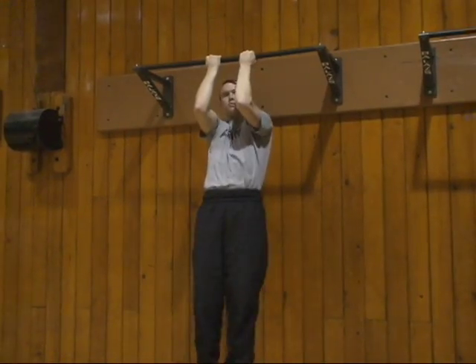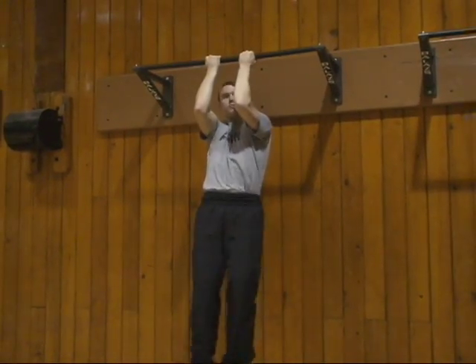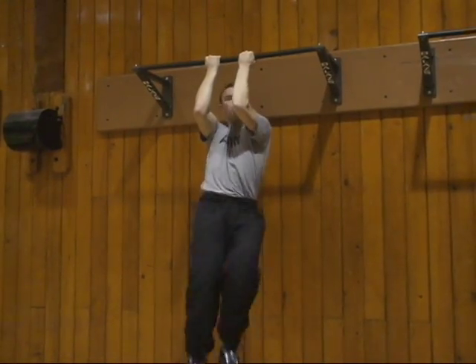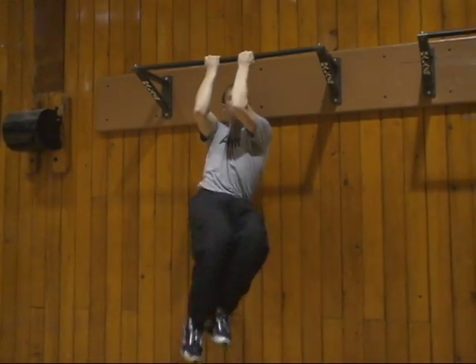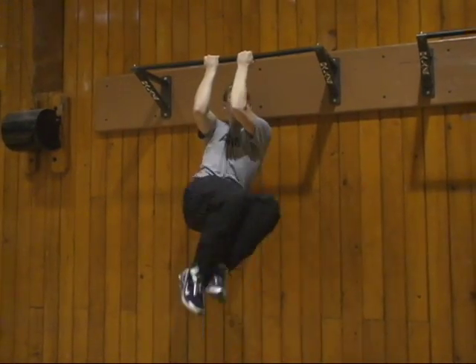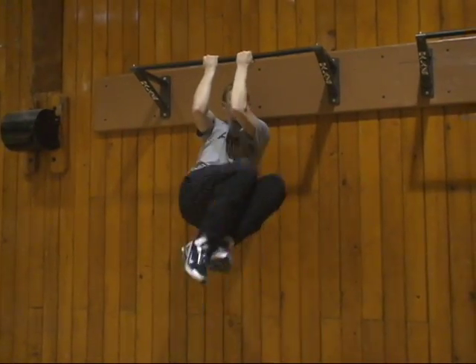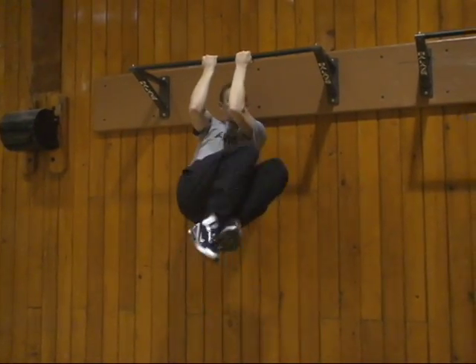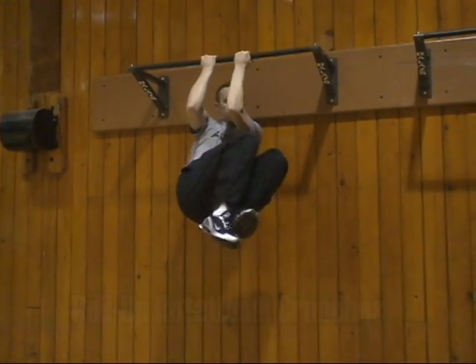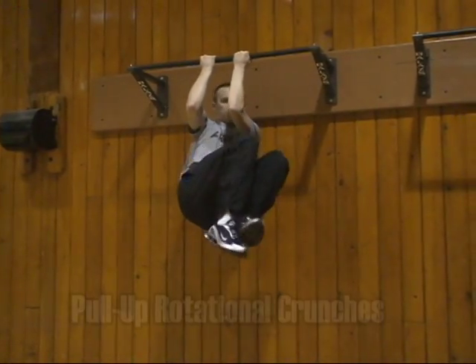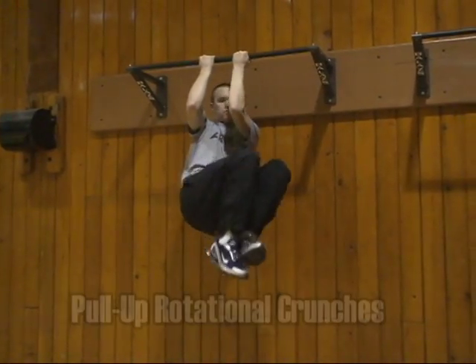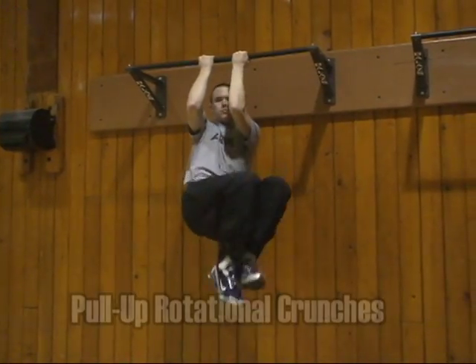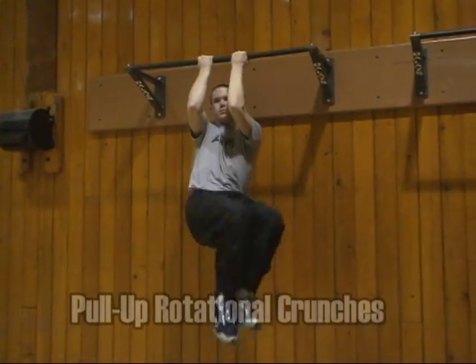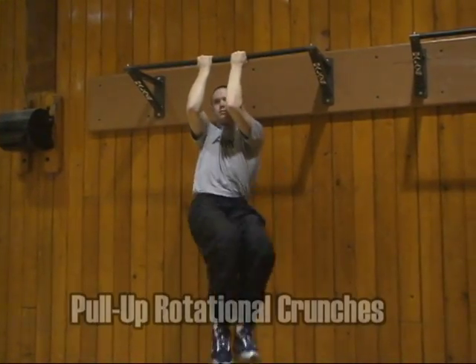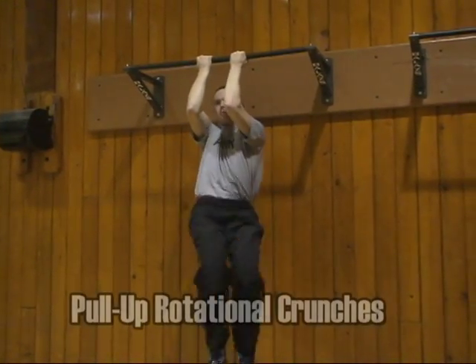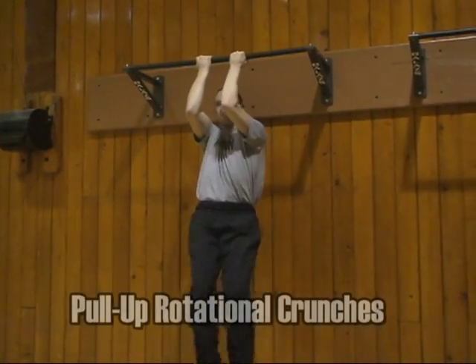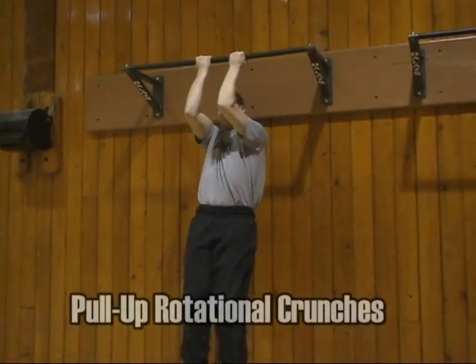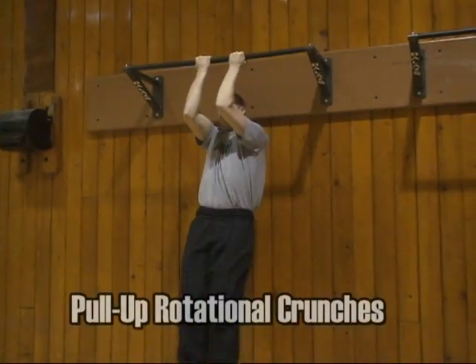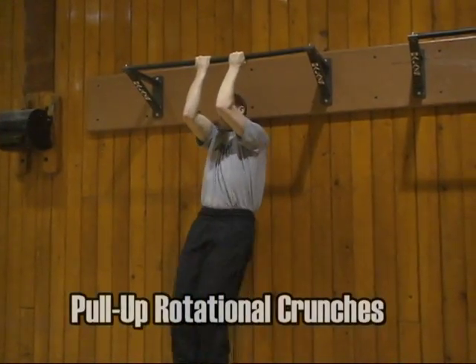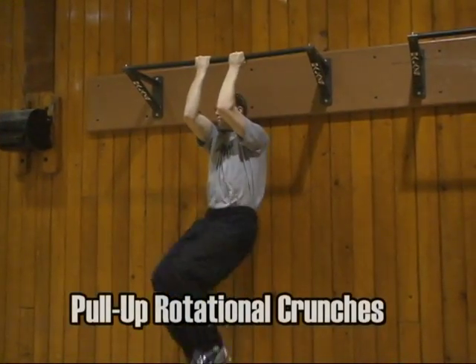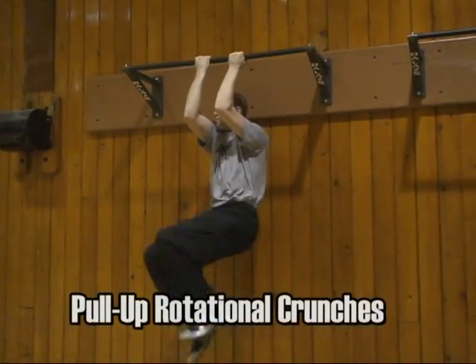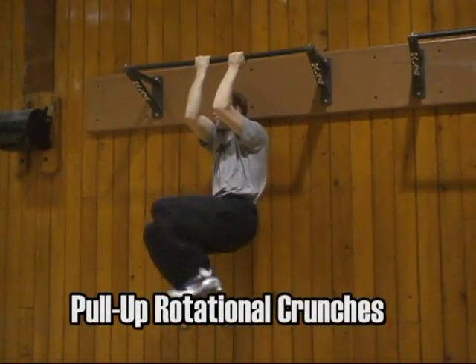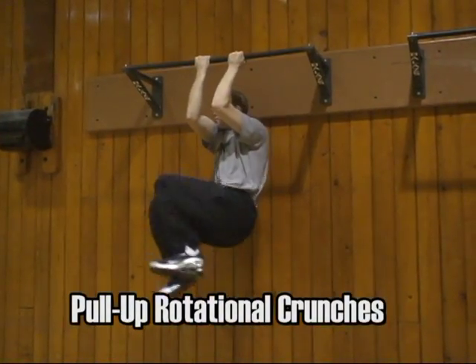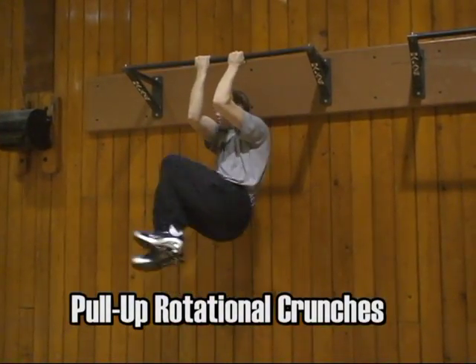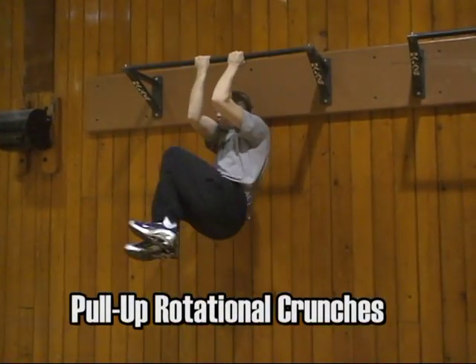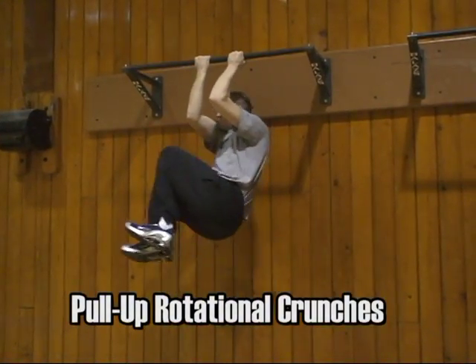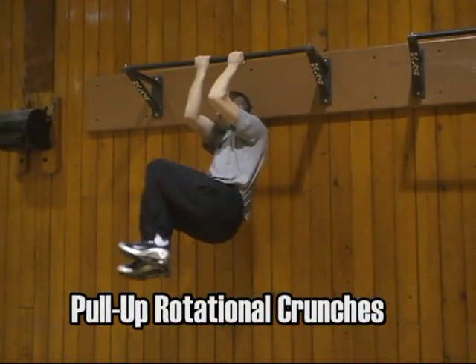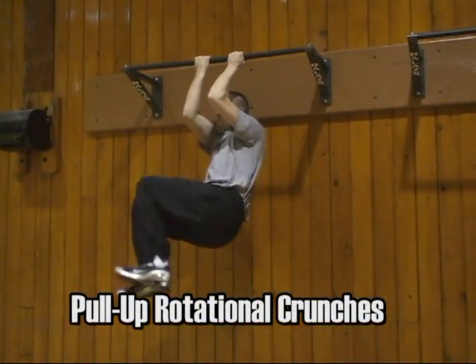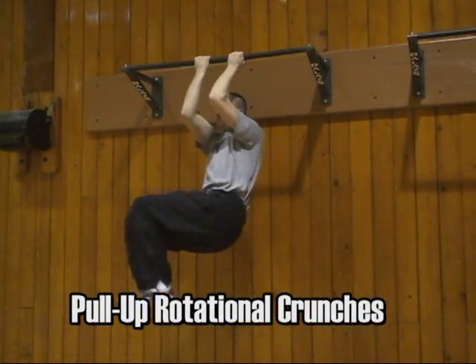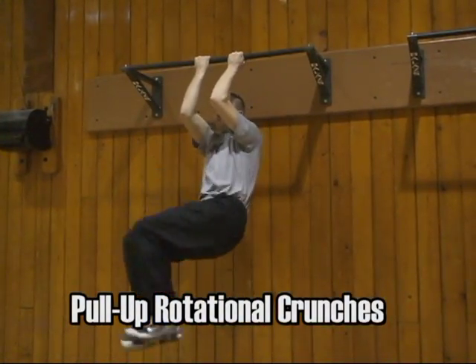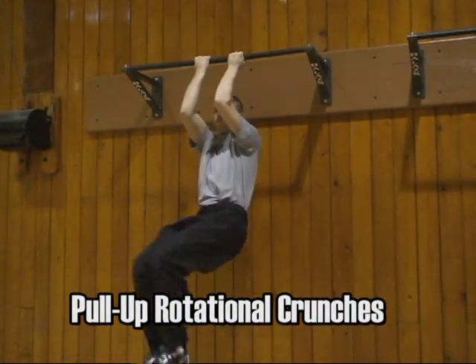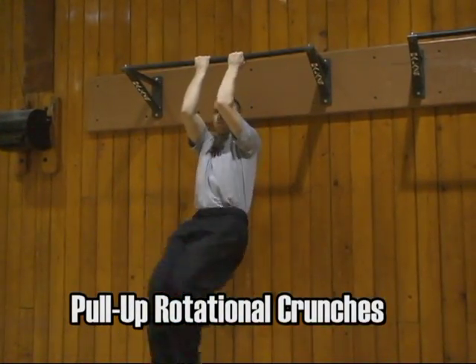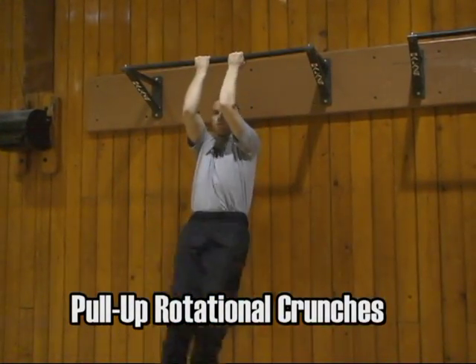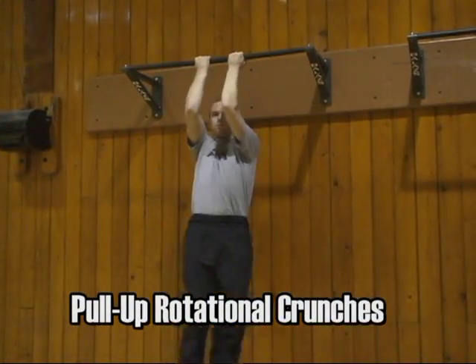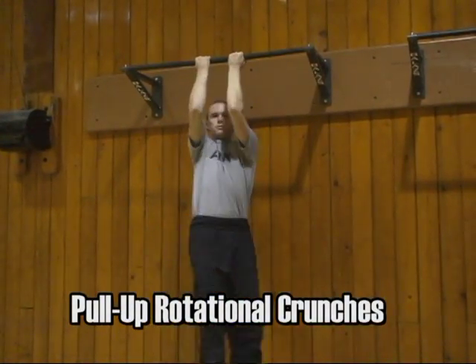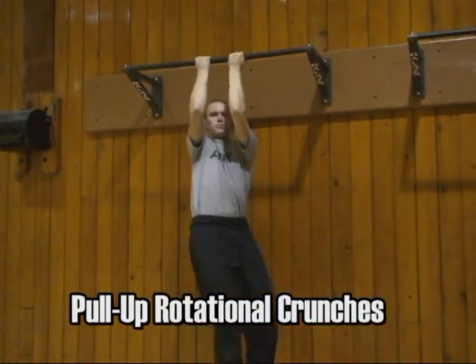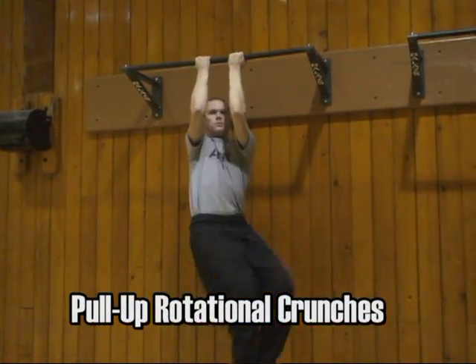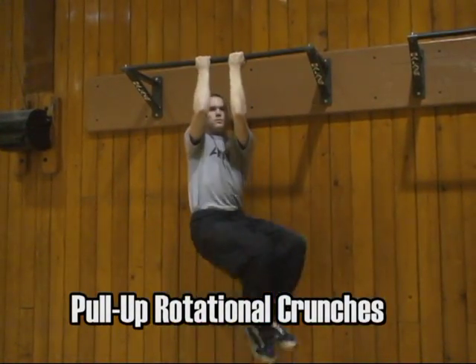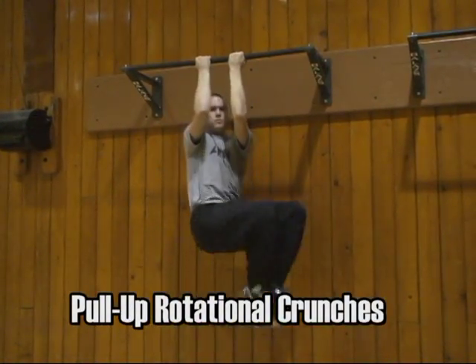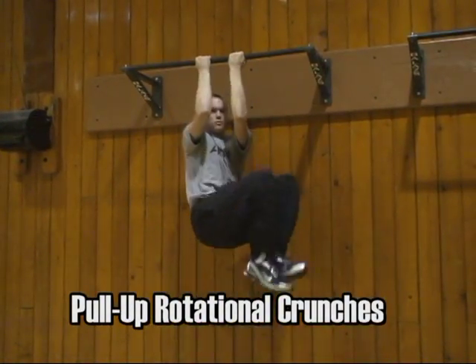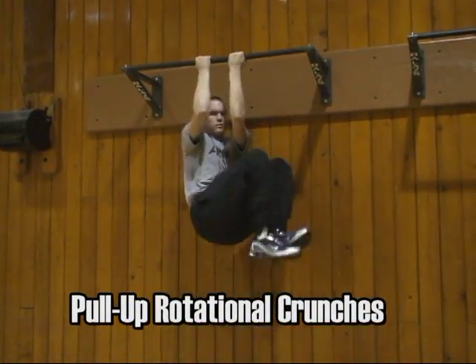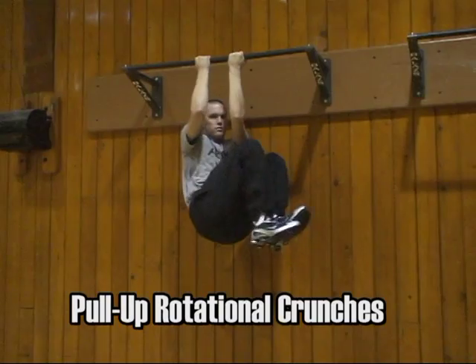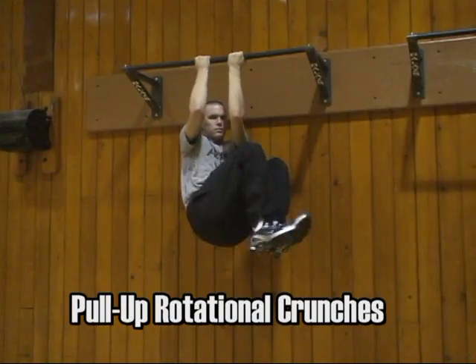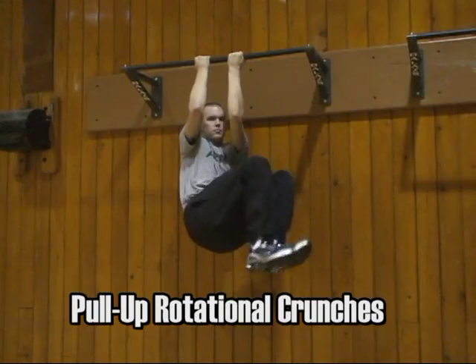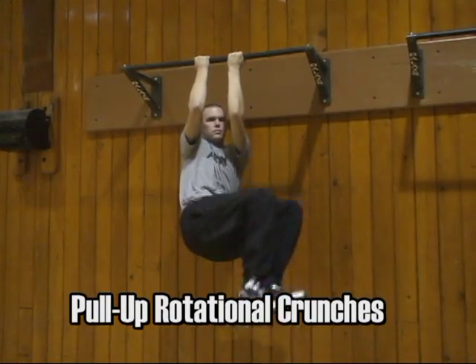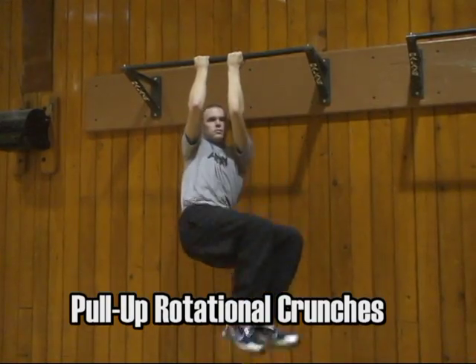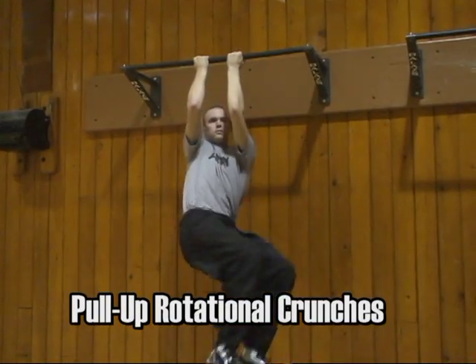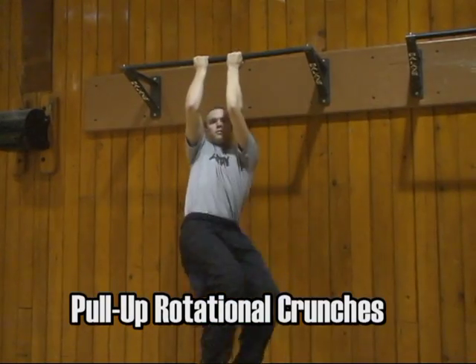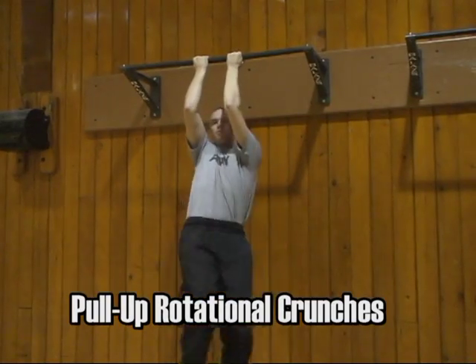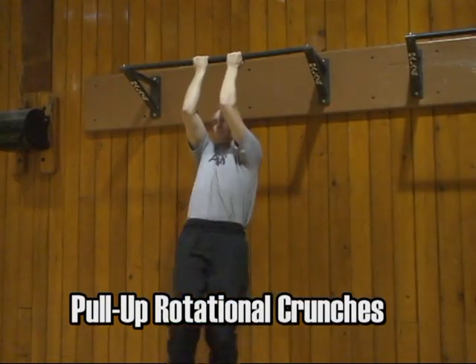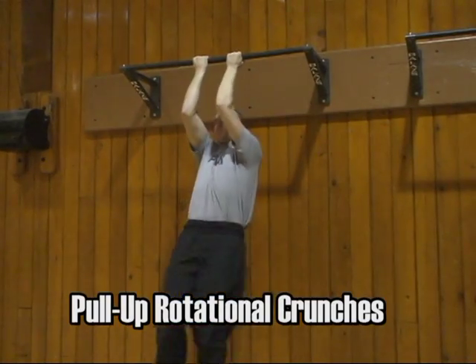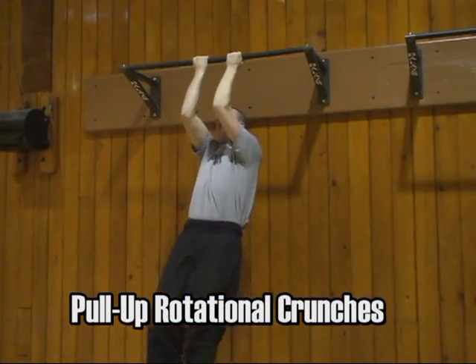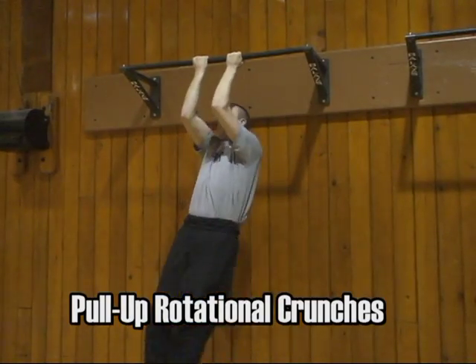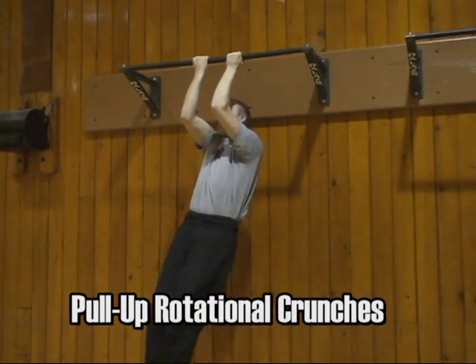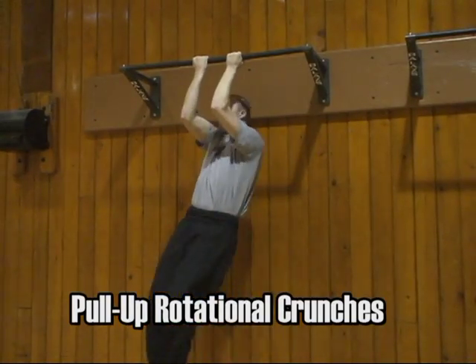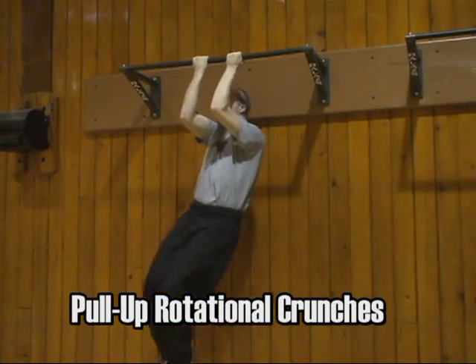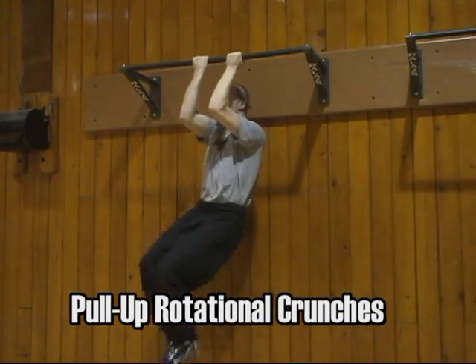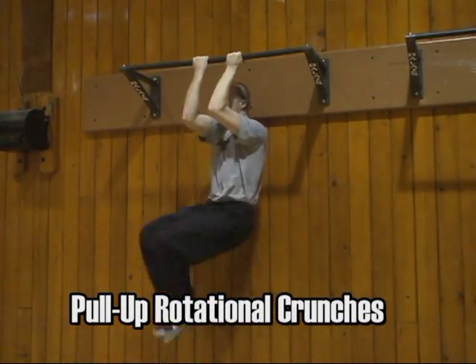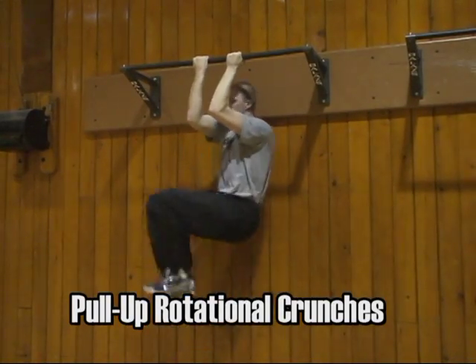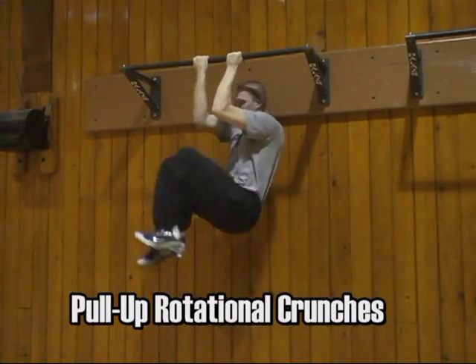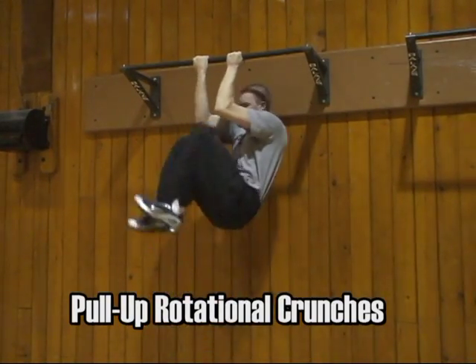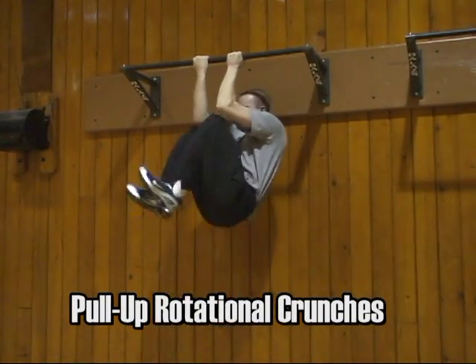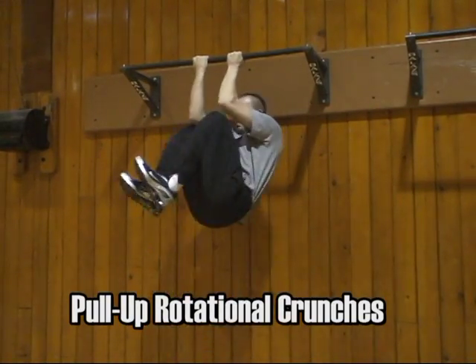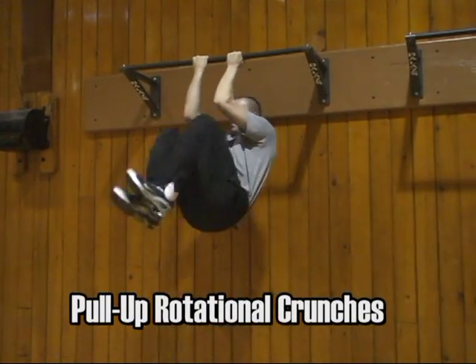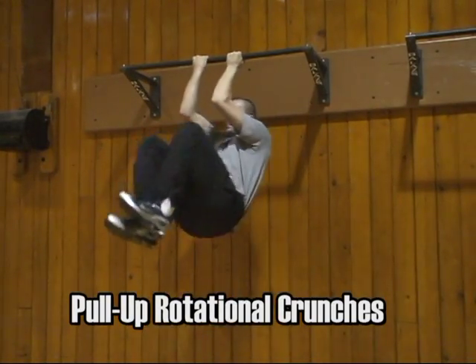The pull-up rotational crunches are performed as shown. Try to bring your knees to the opposite elbow.